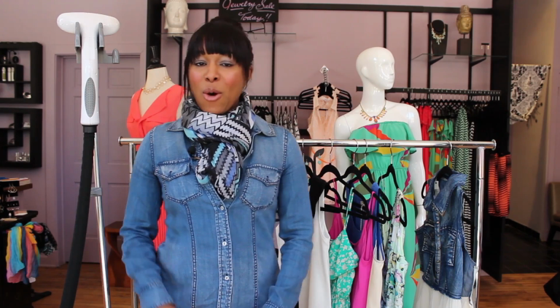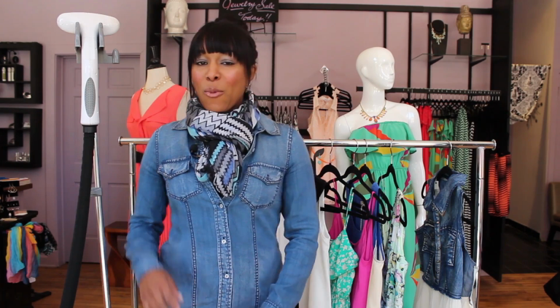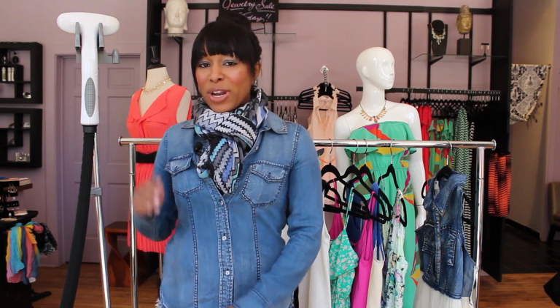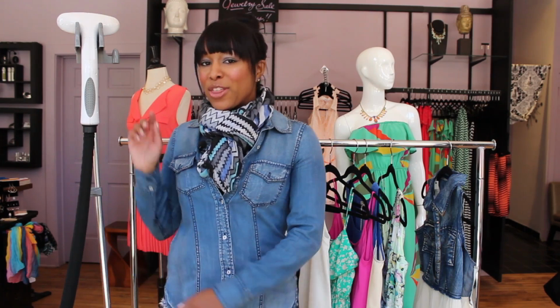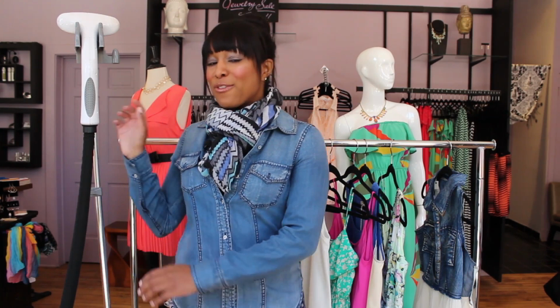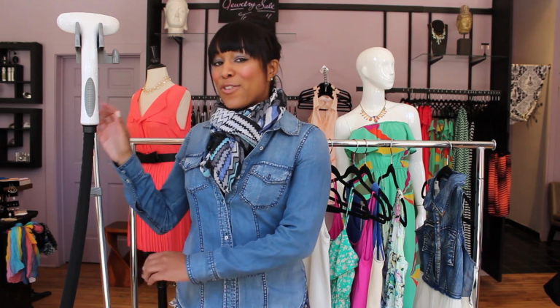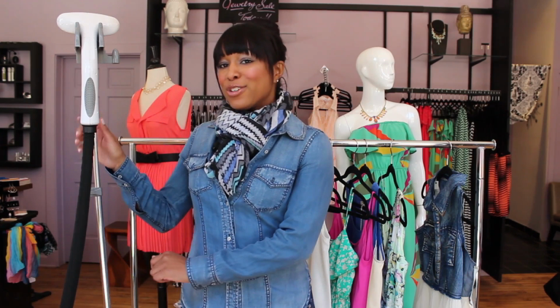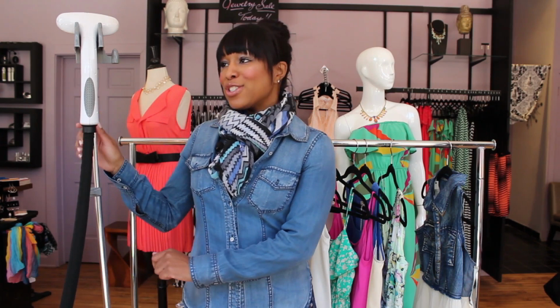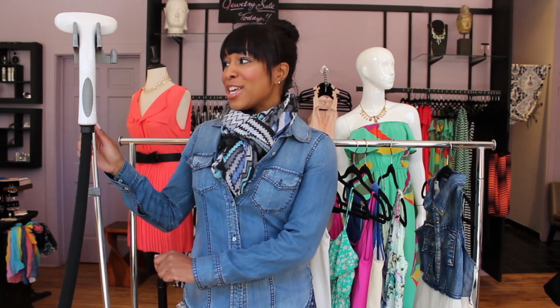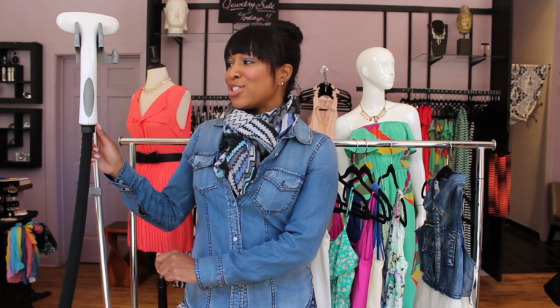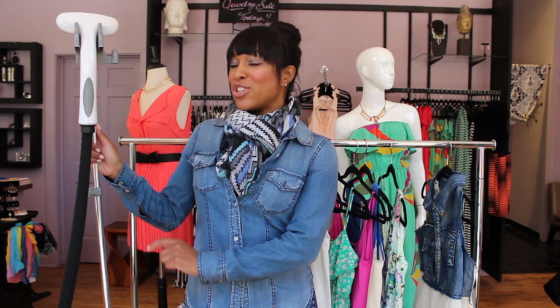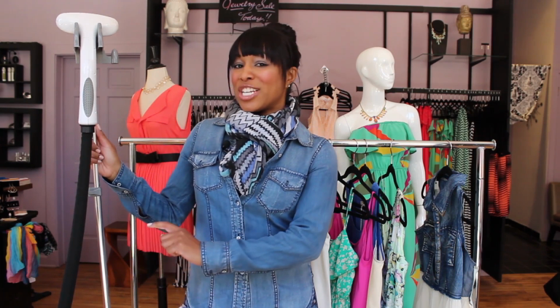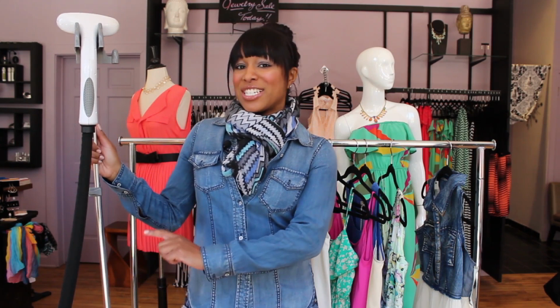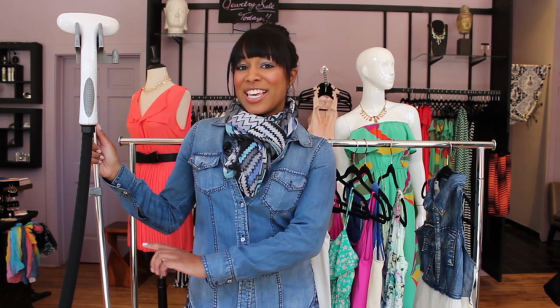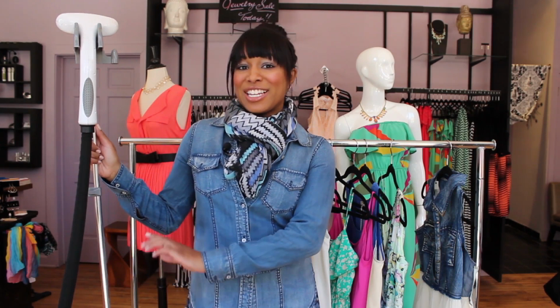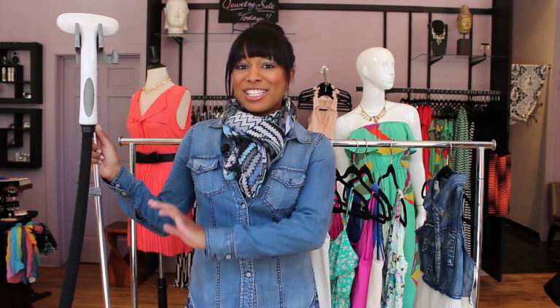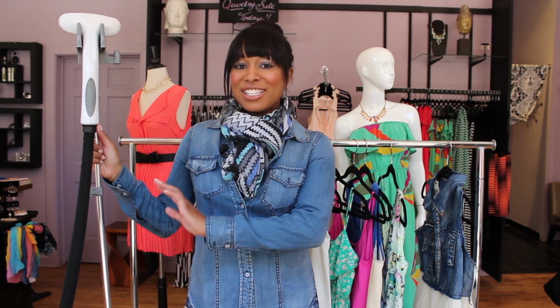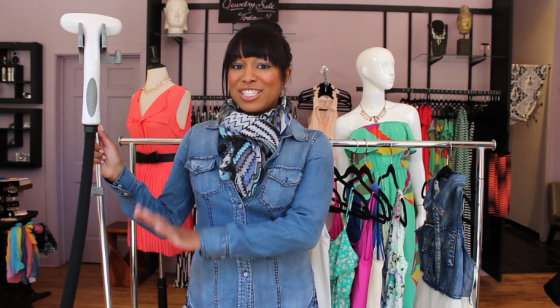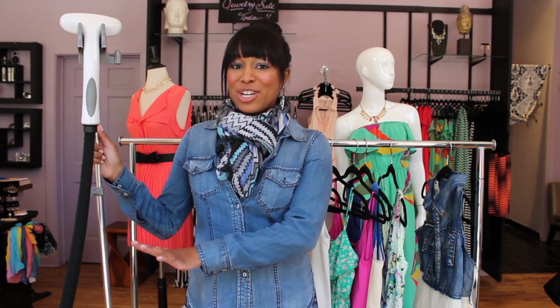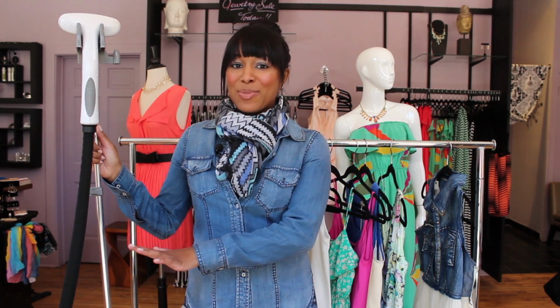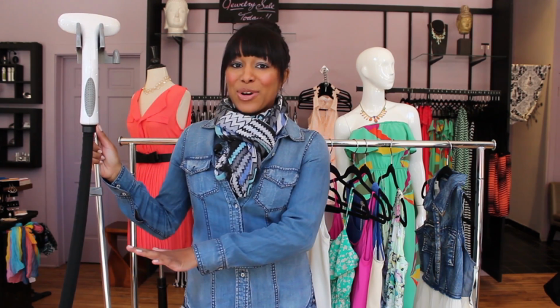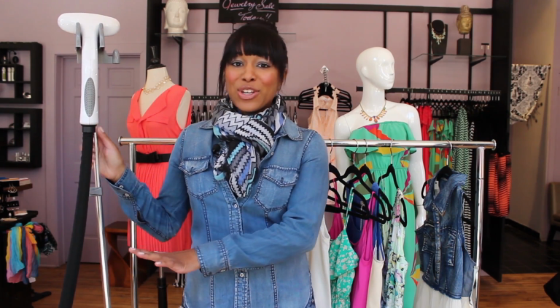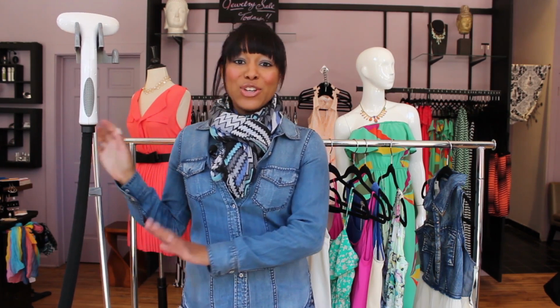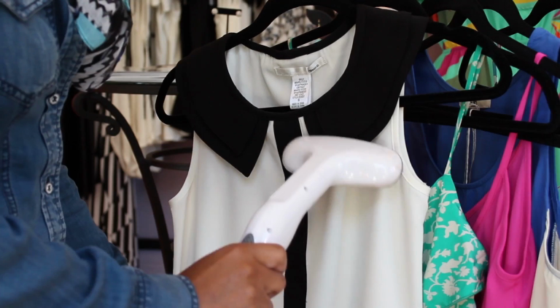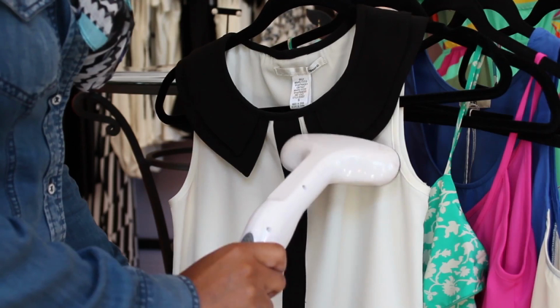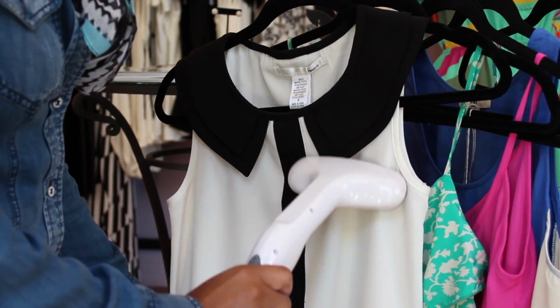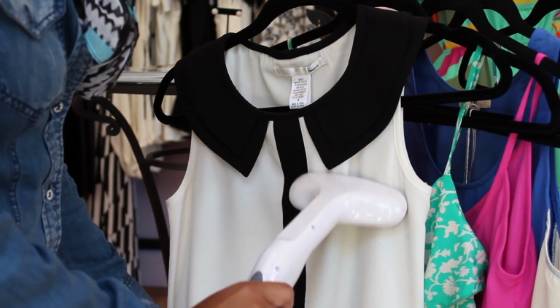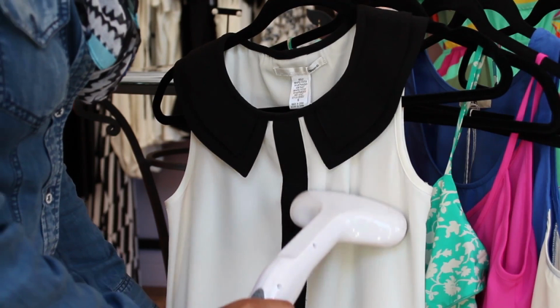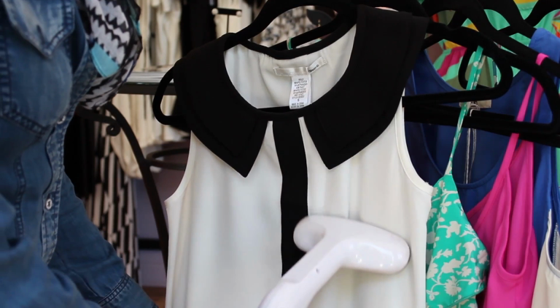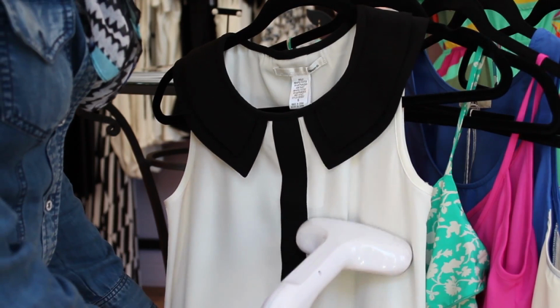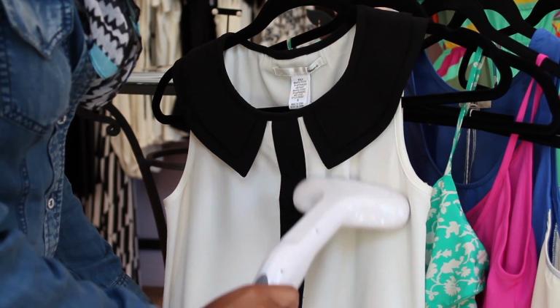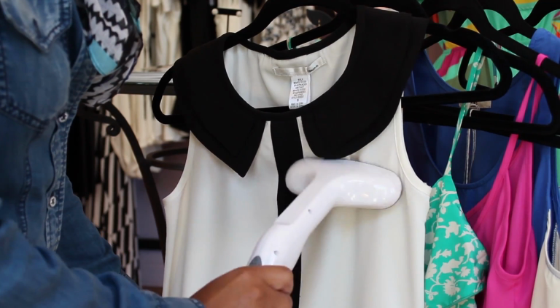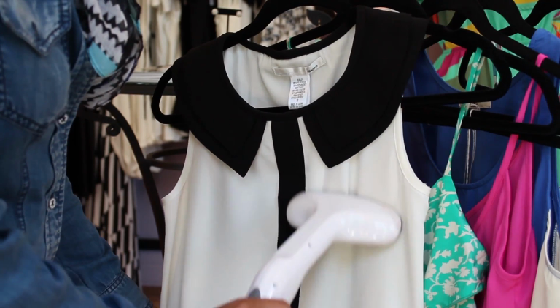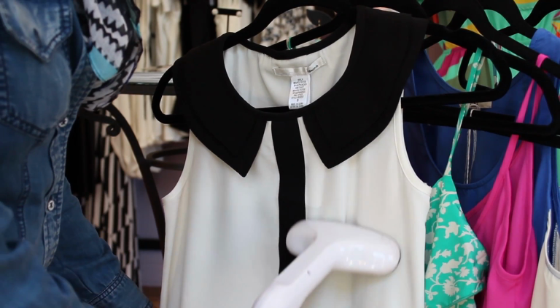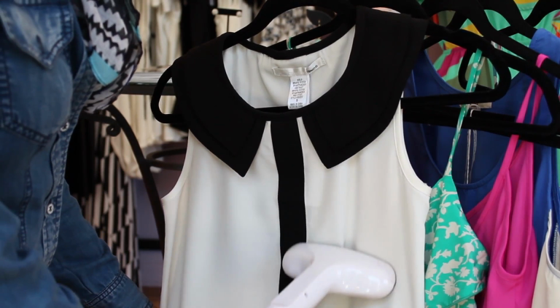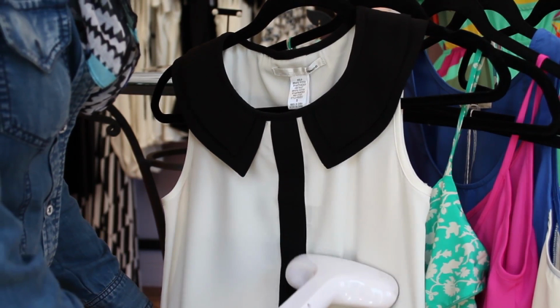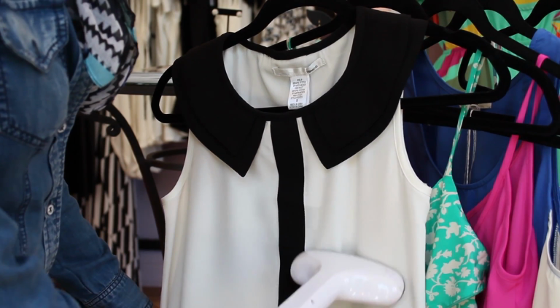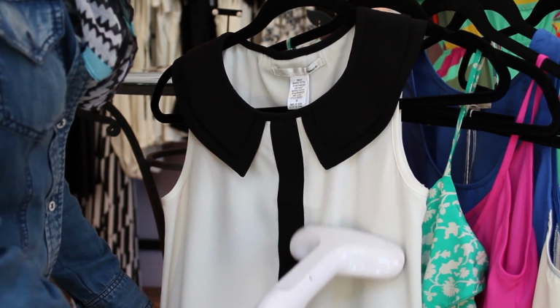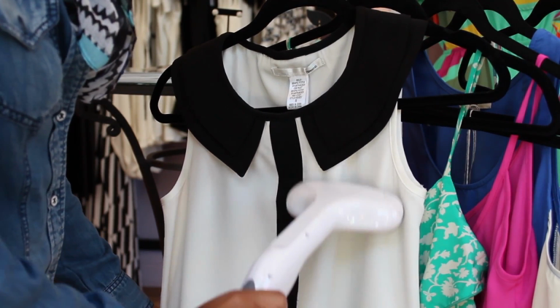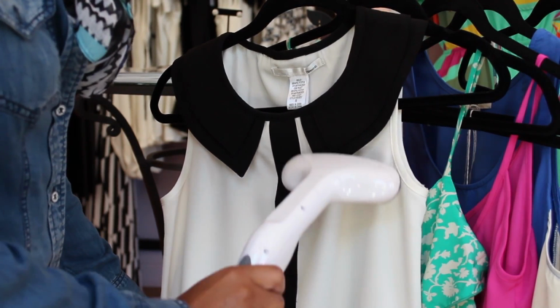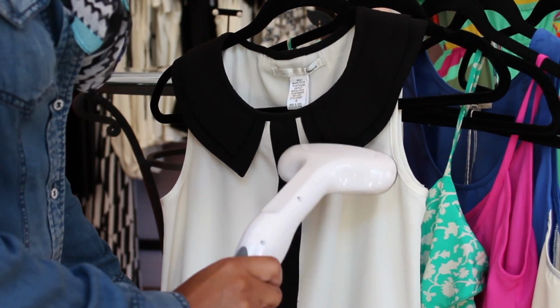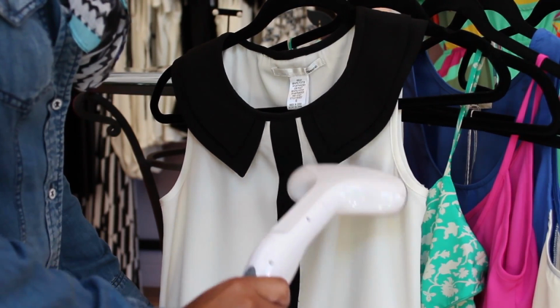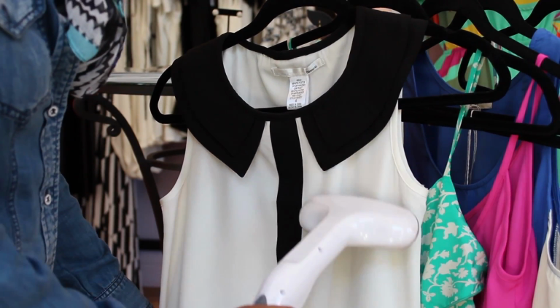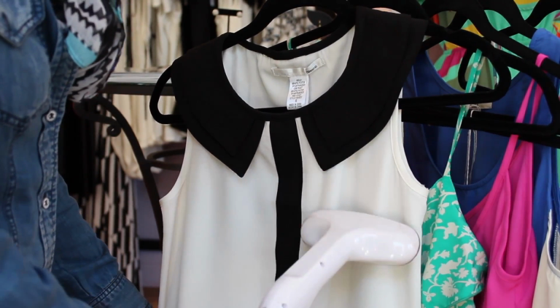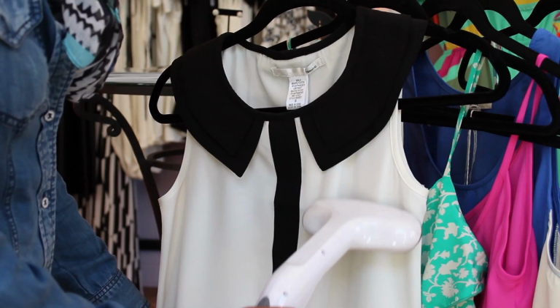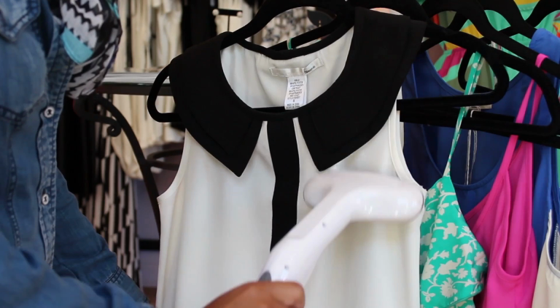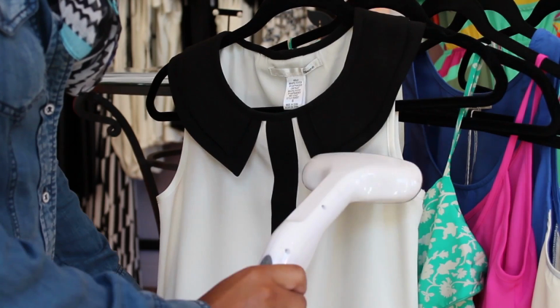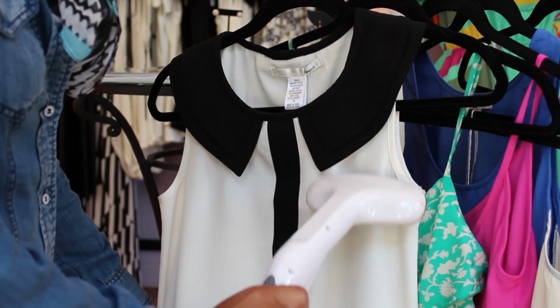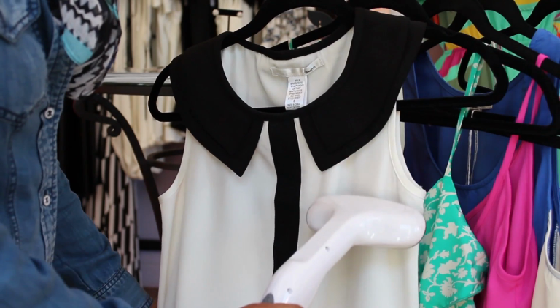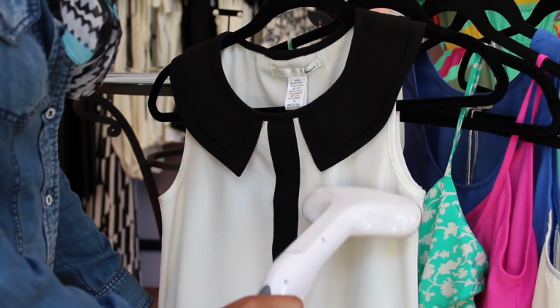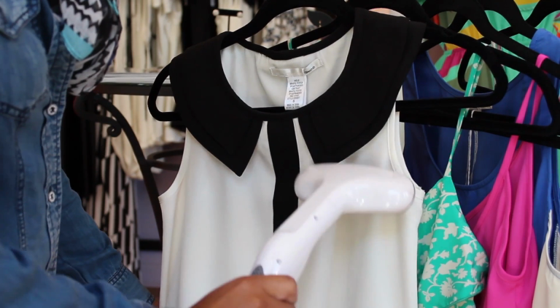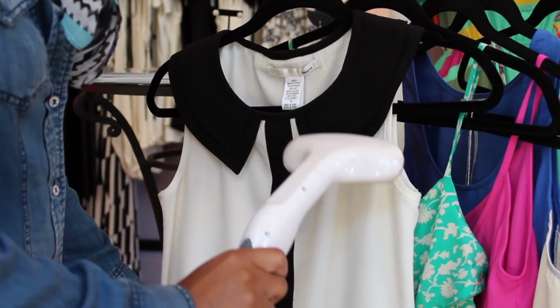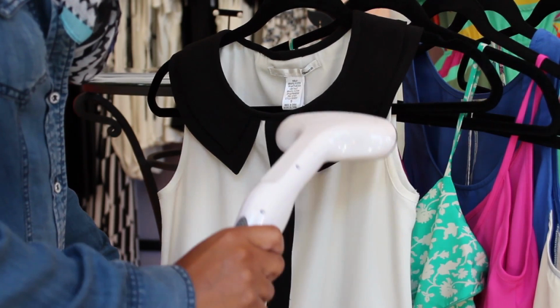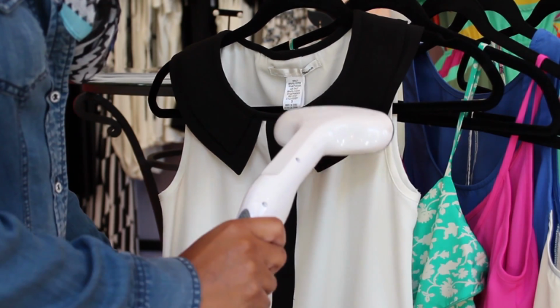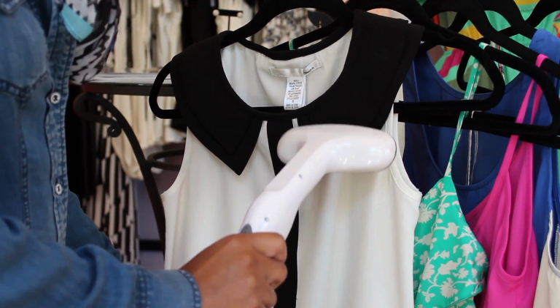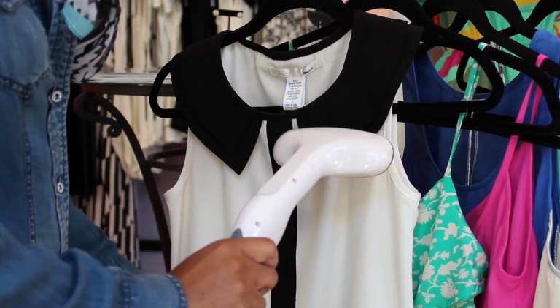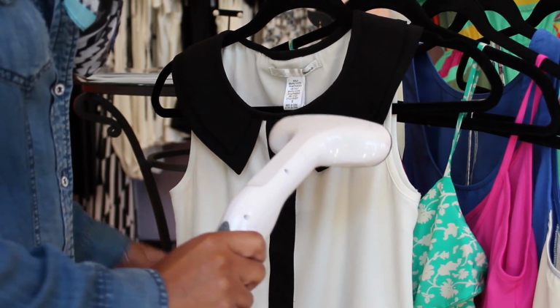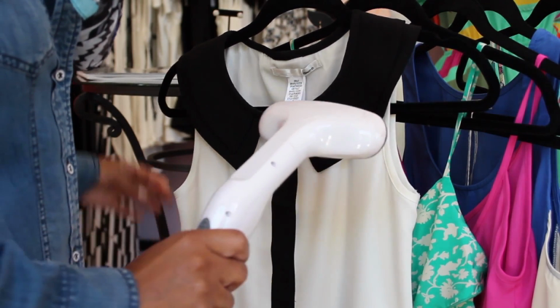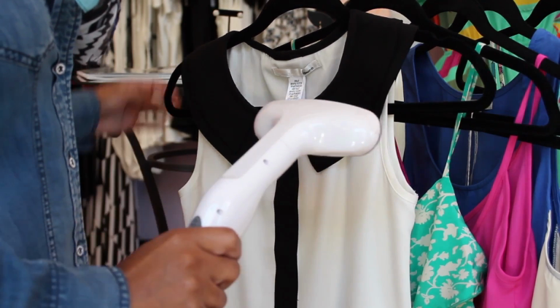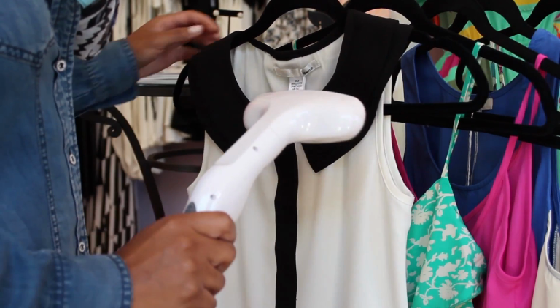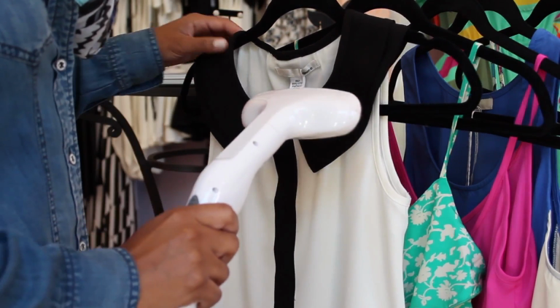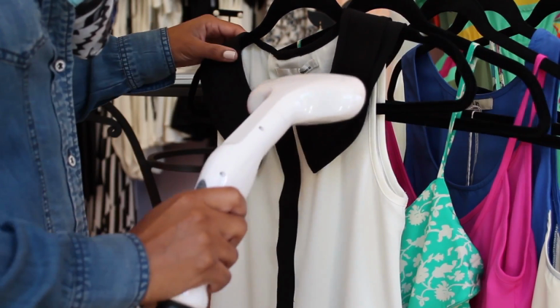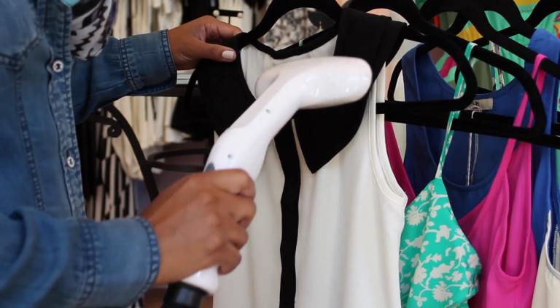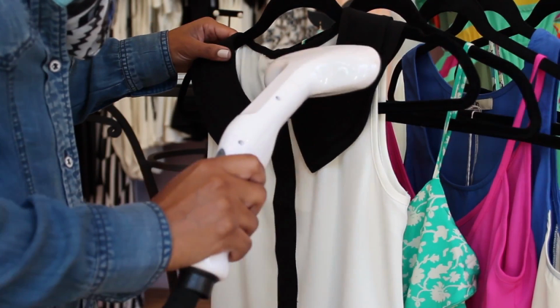One of the first things you need to get is a steamer. You never want to present clothes to a client or a potential customer that are very wrinkled.